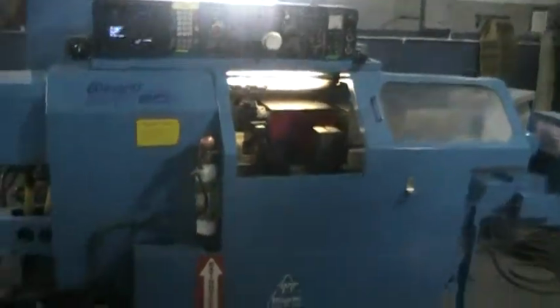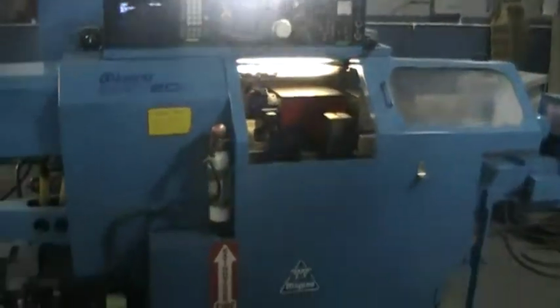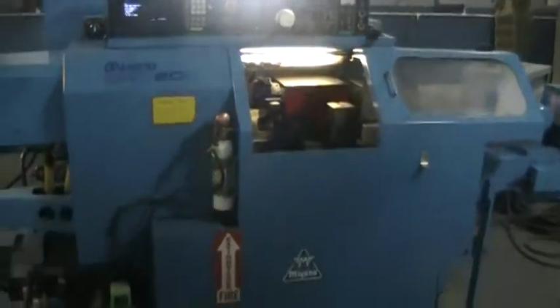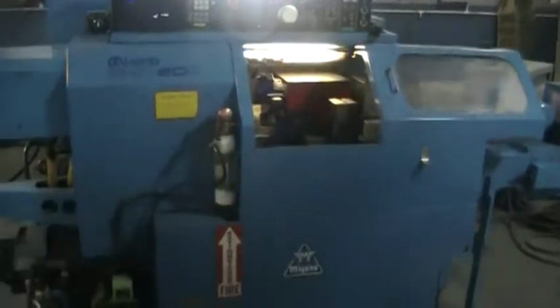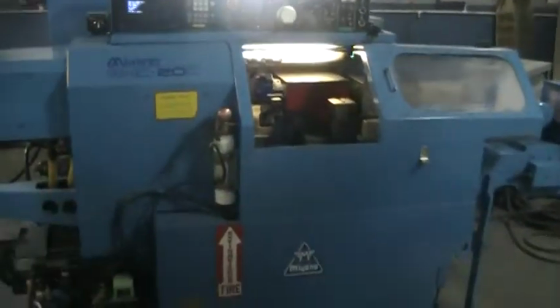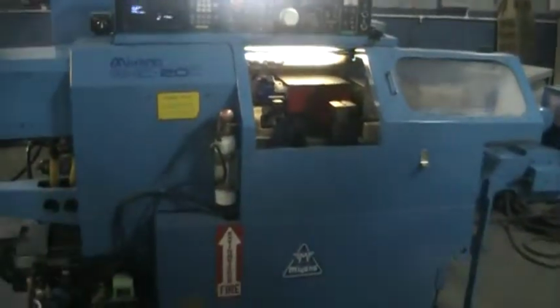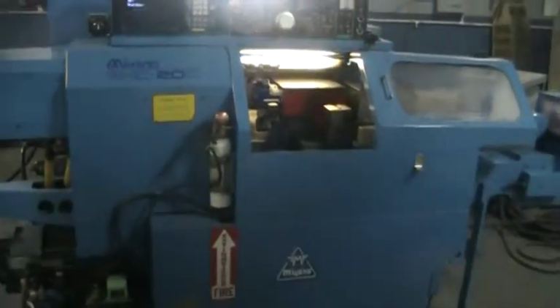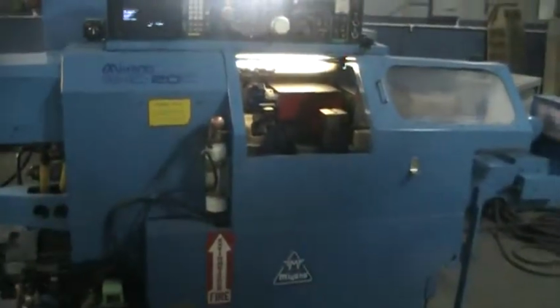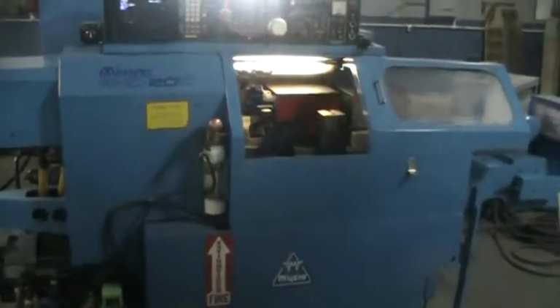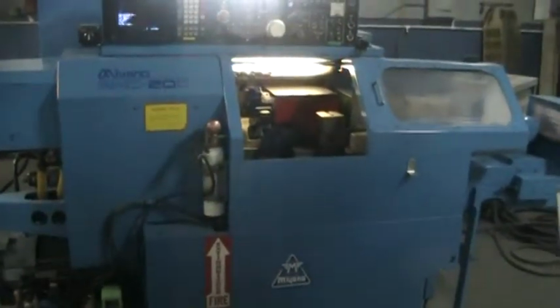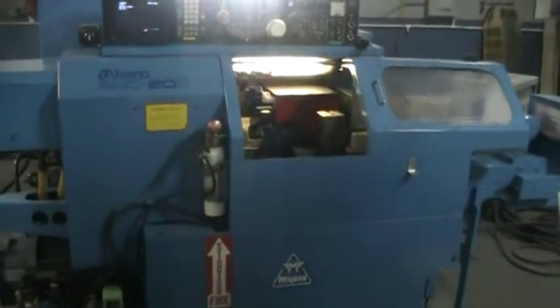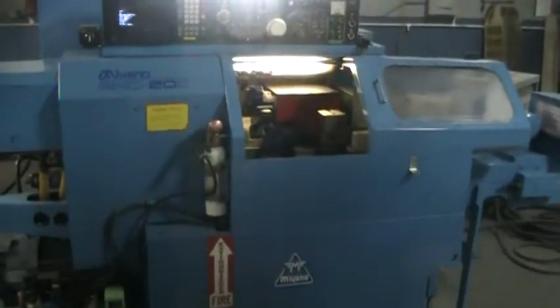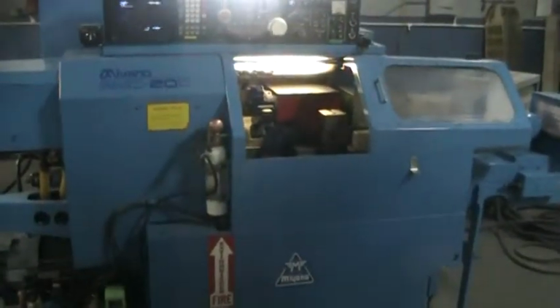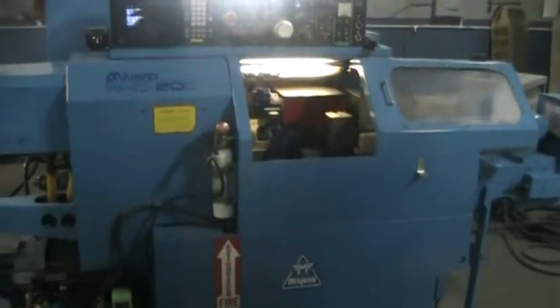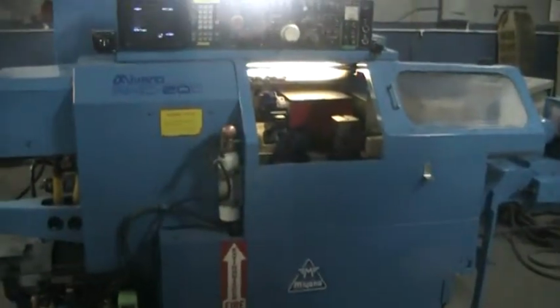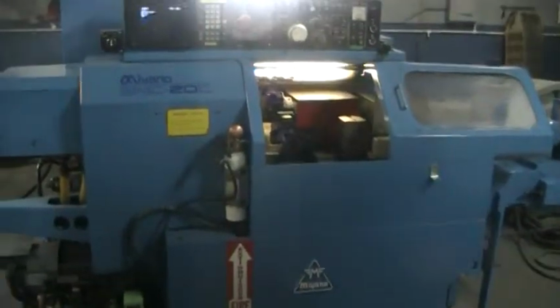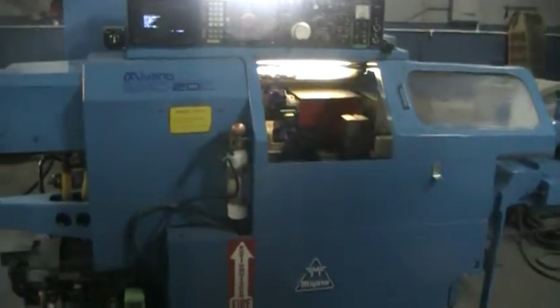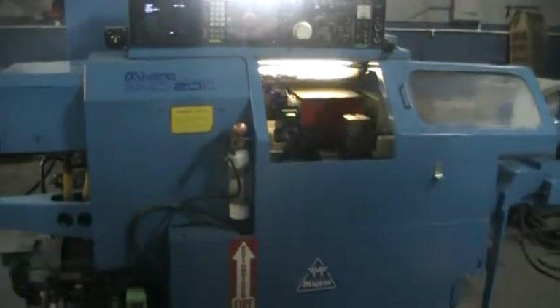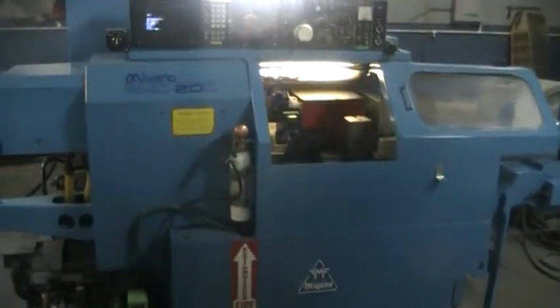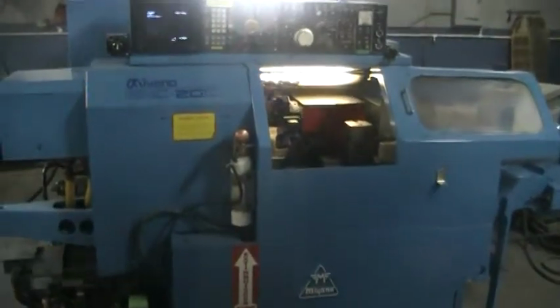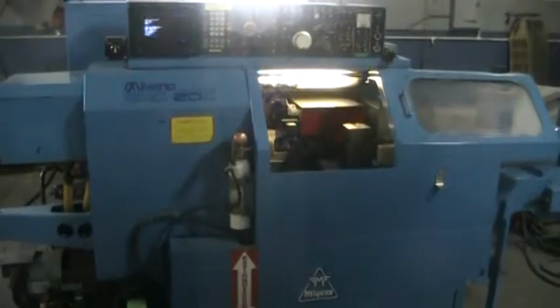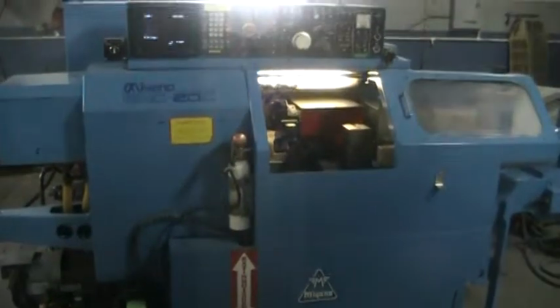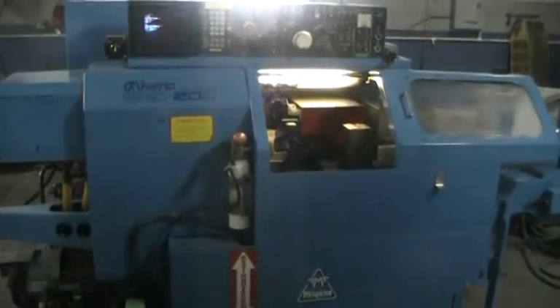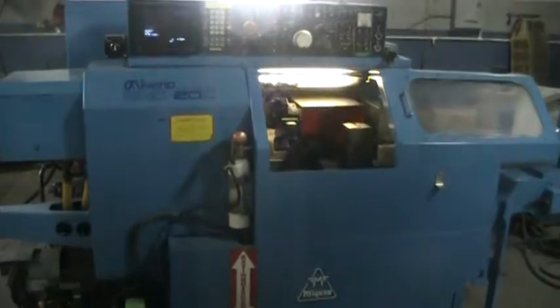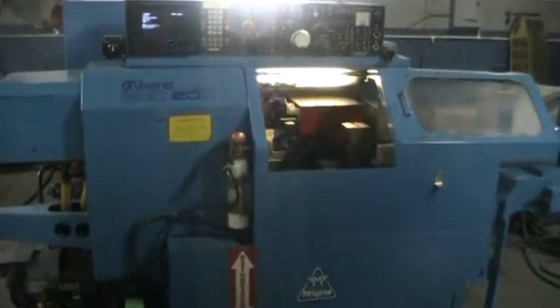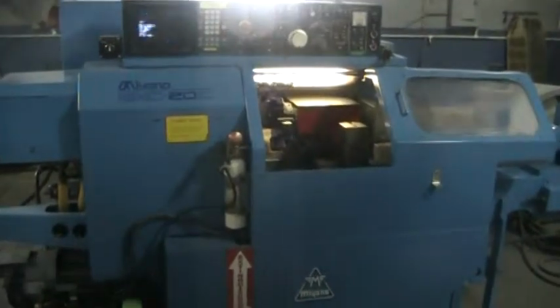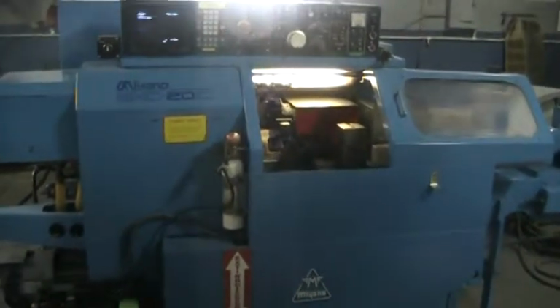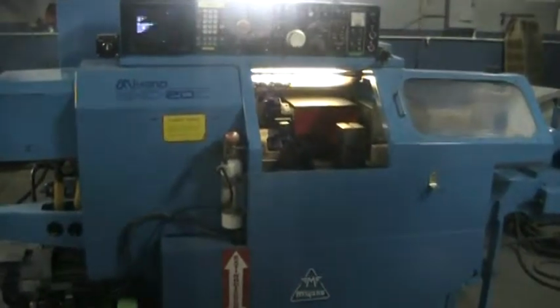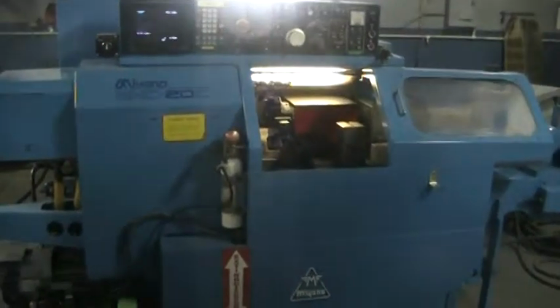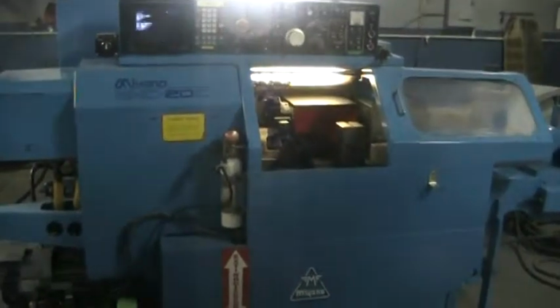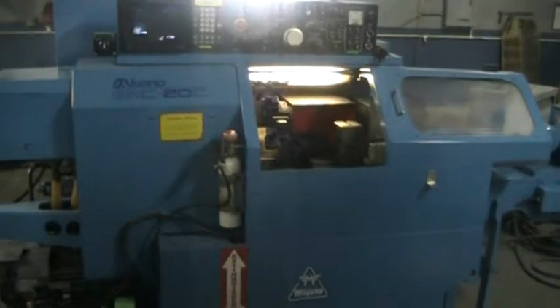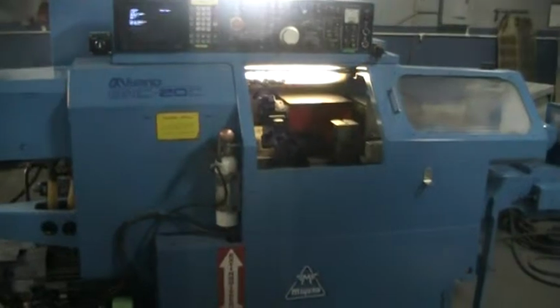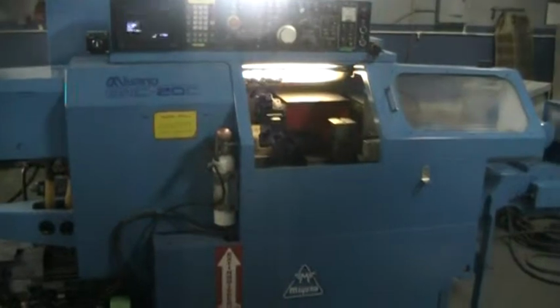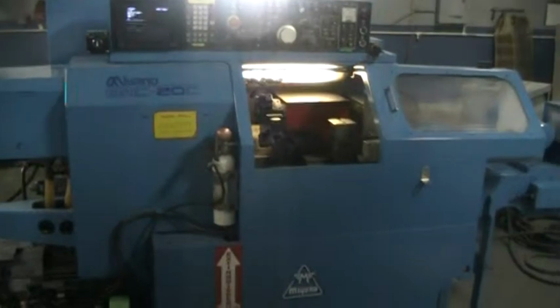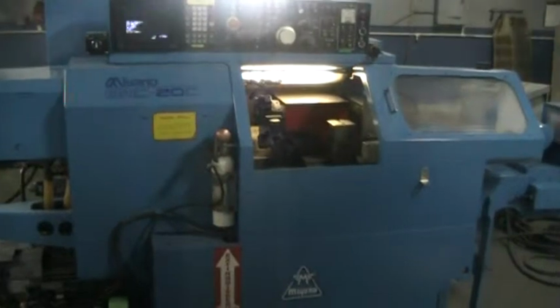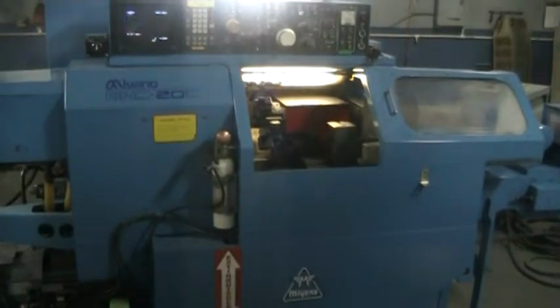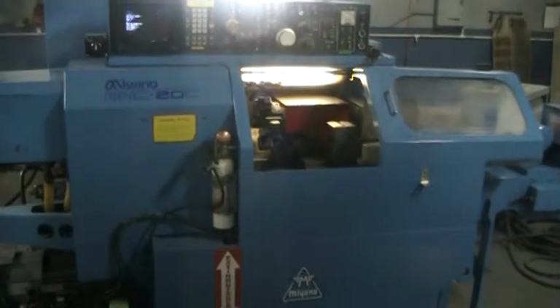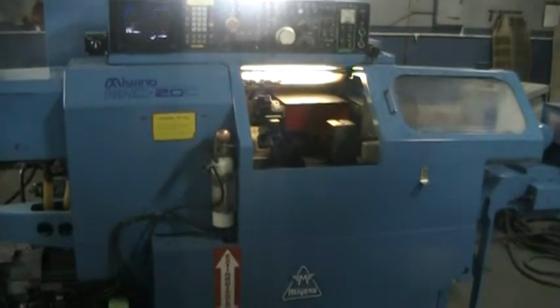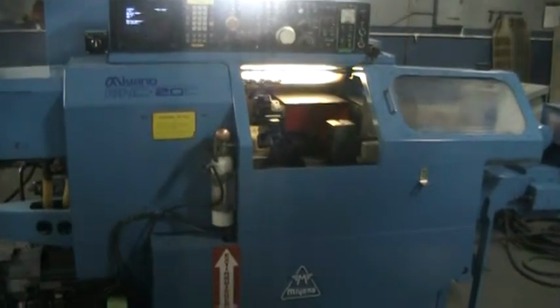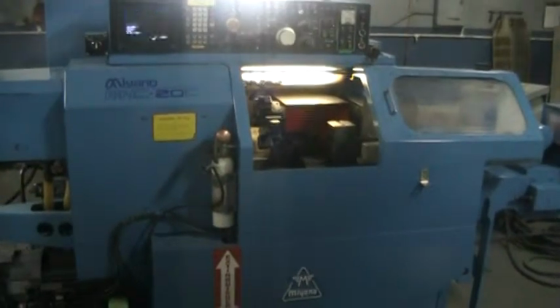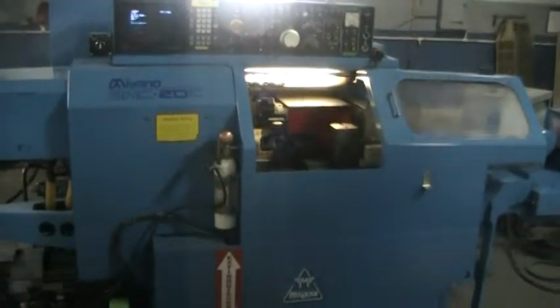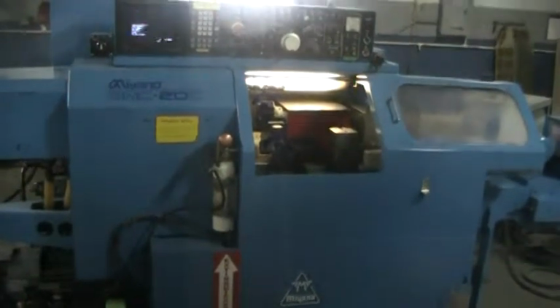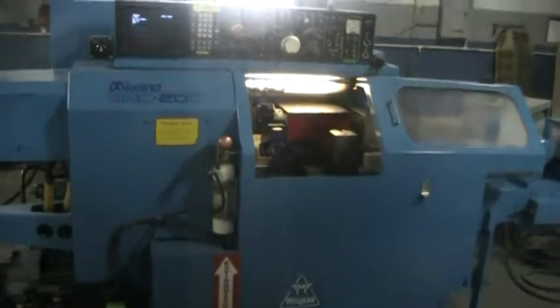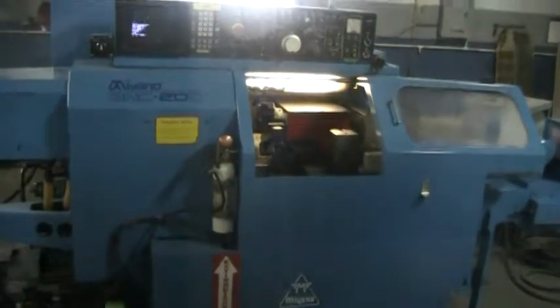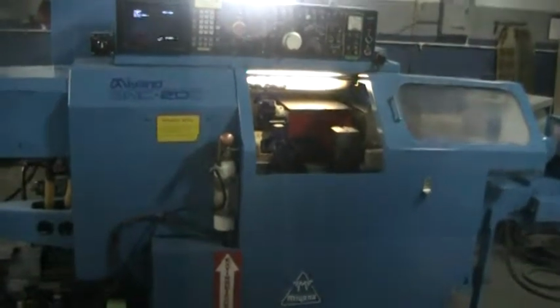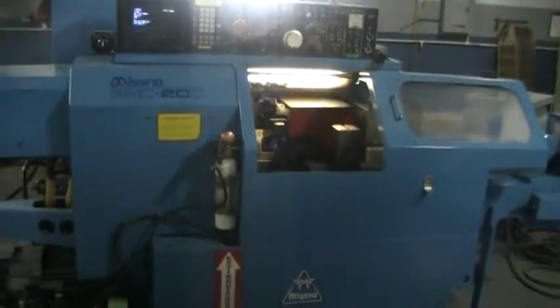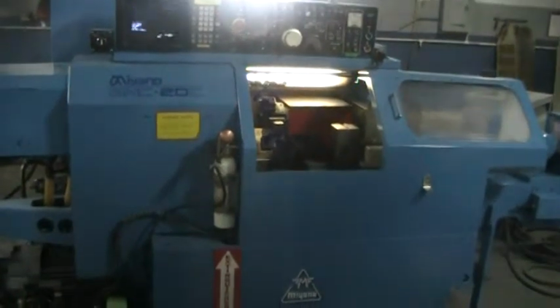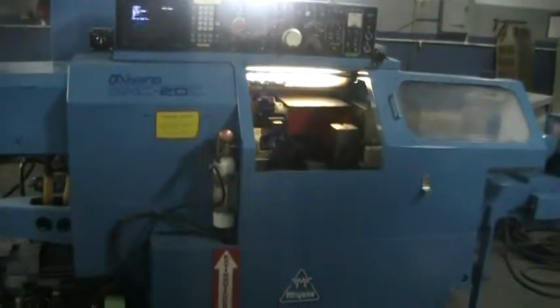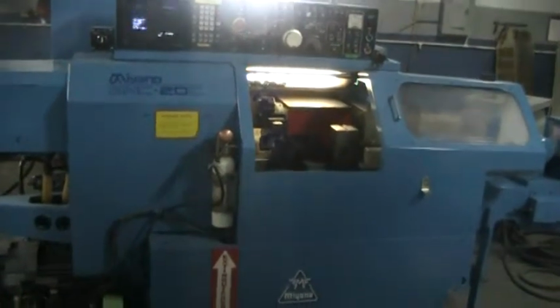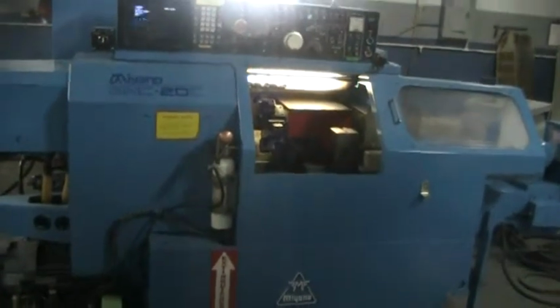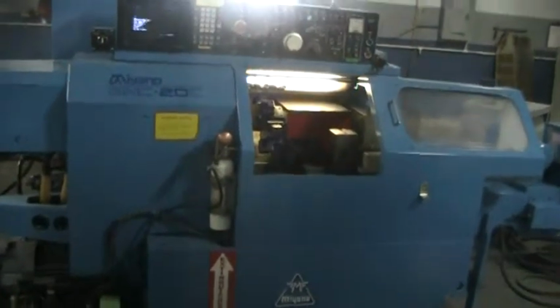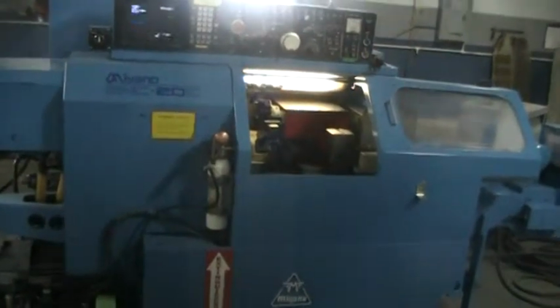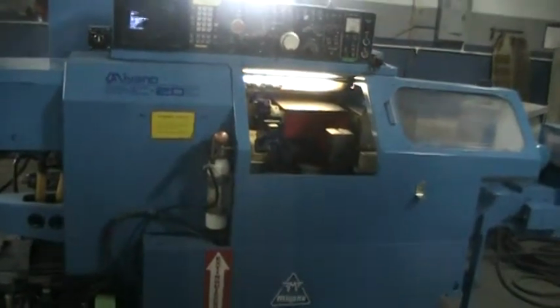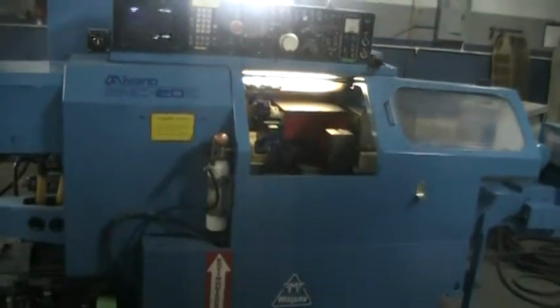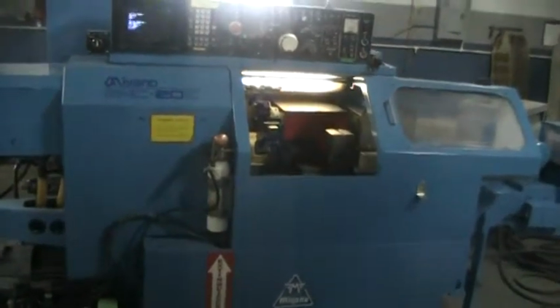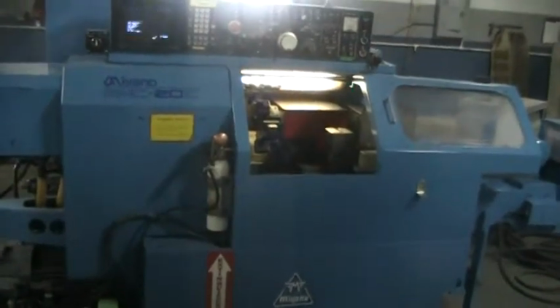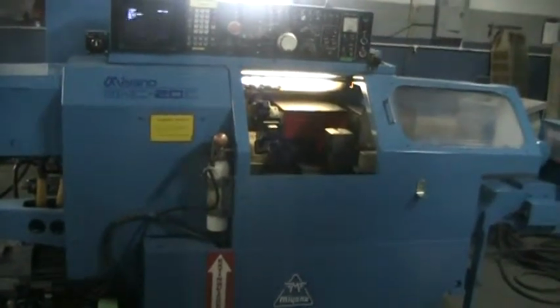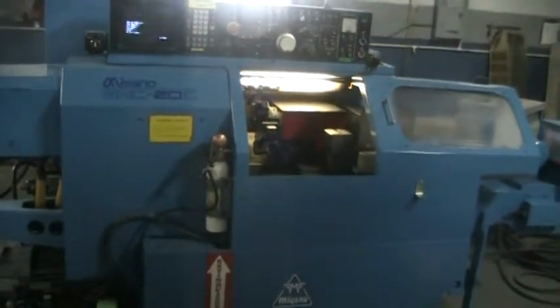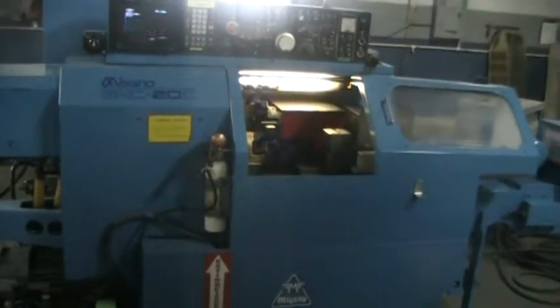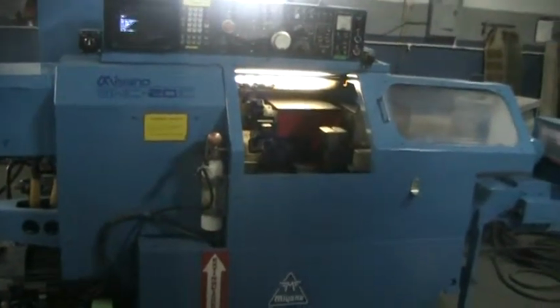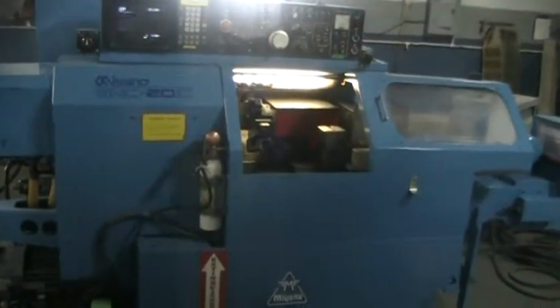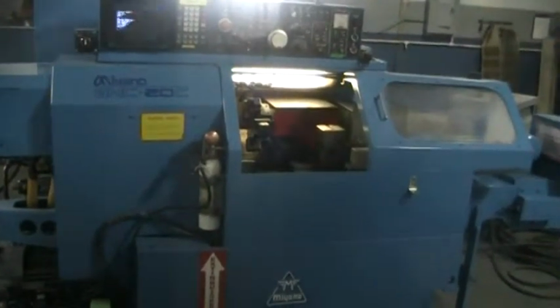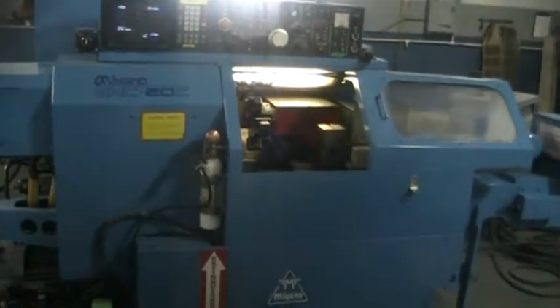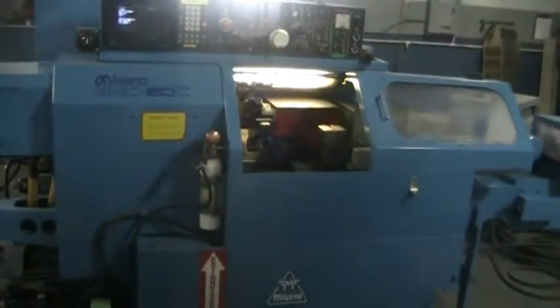This concludes the videotape inspection of the Miano BNC 20C, 1985.